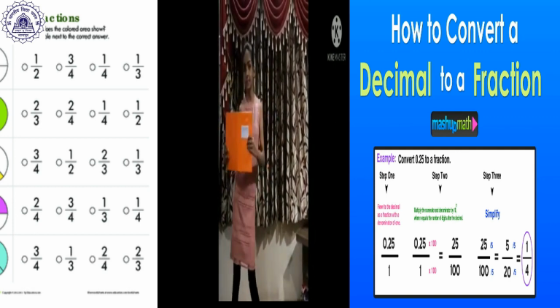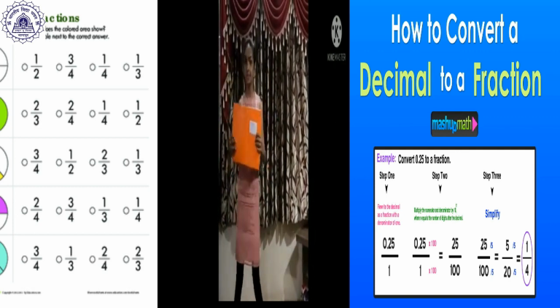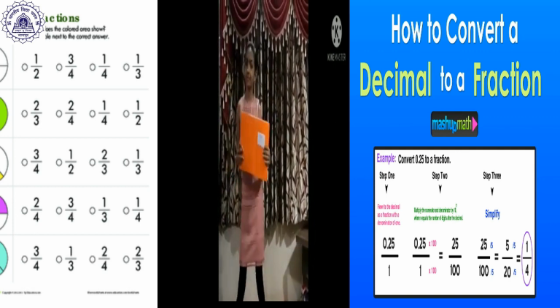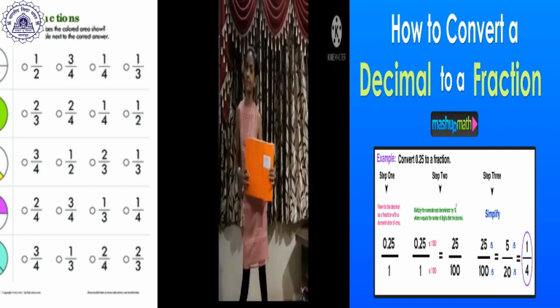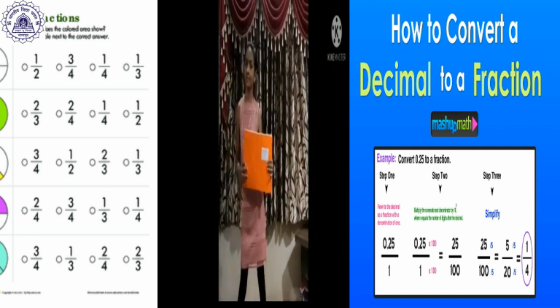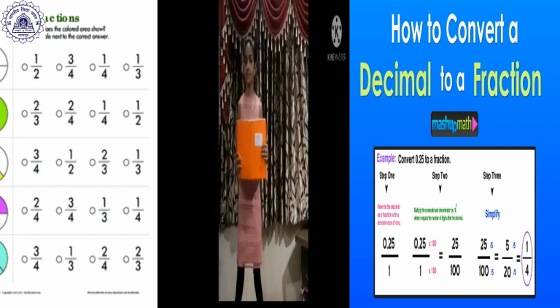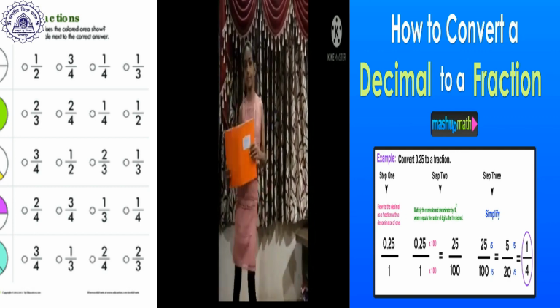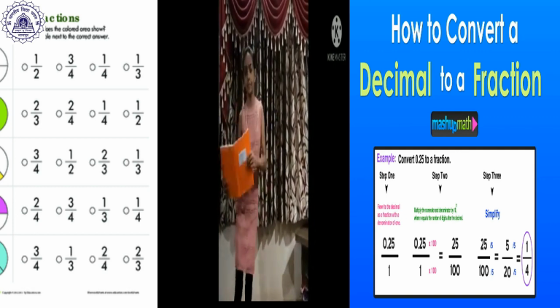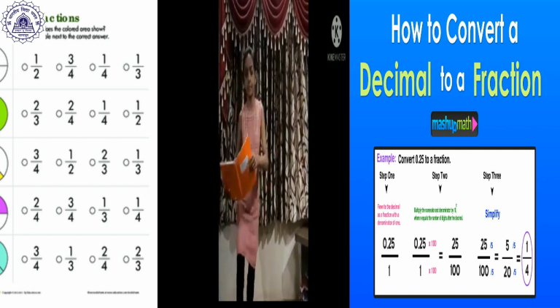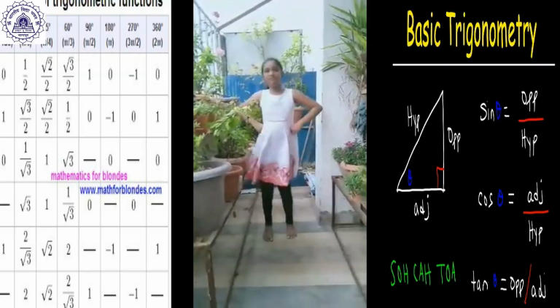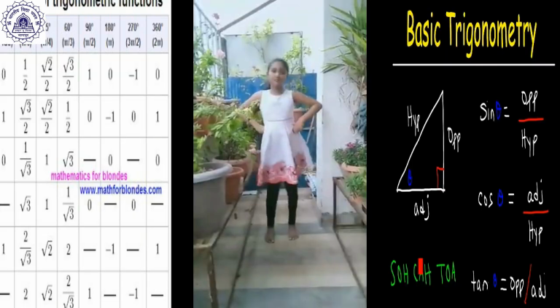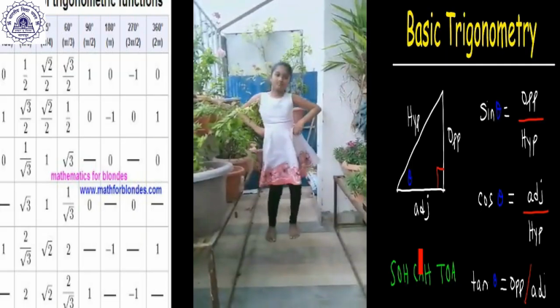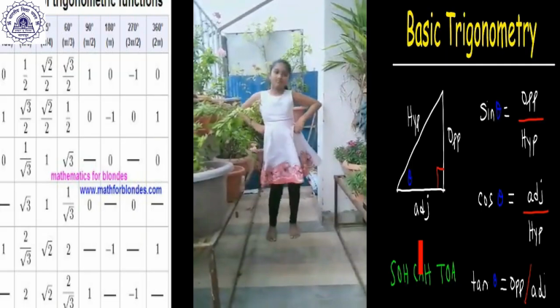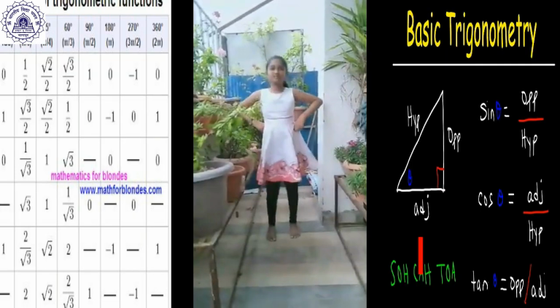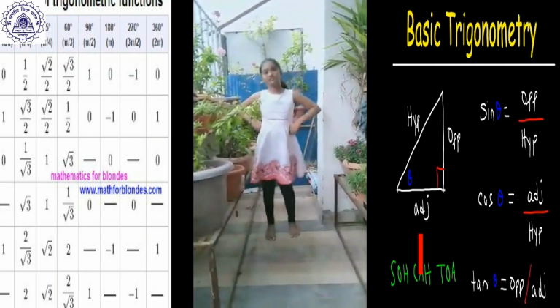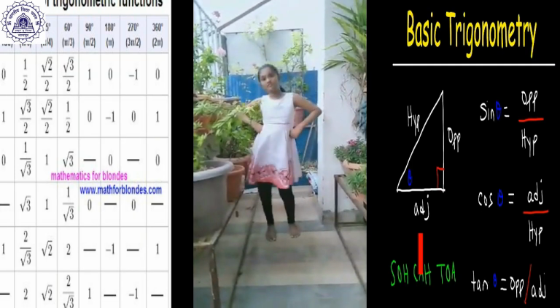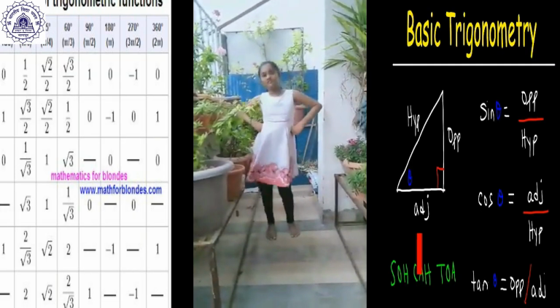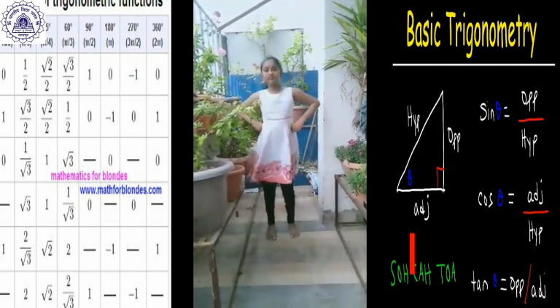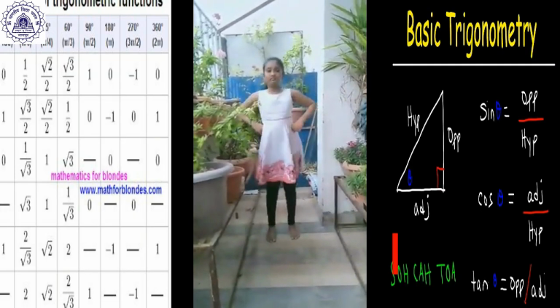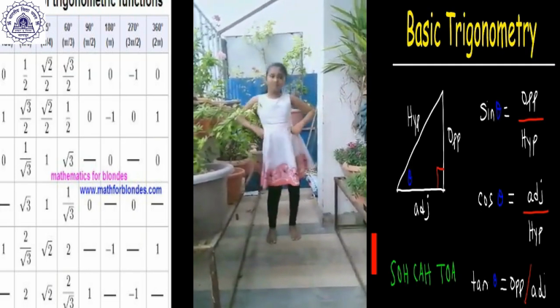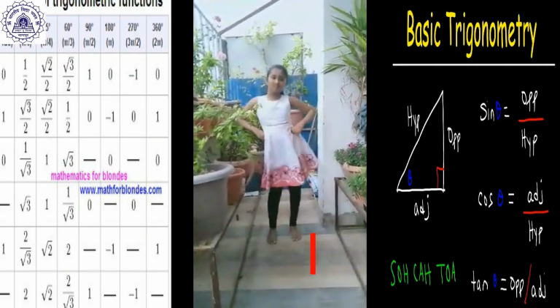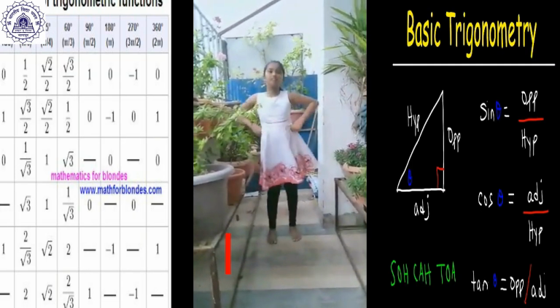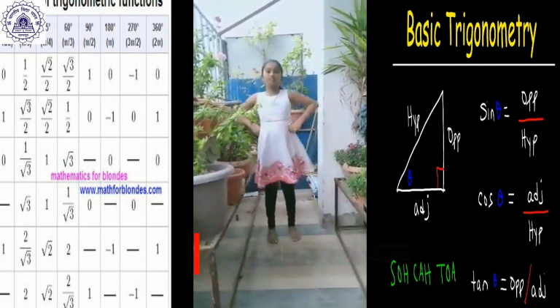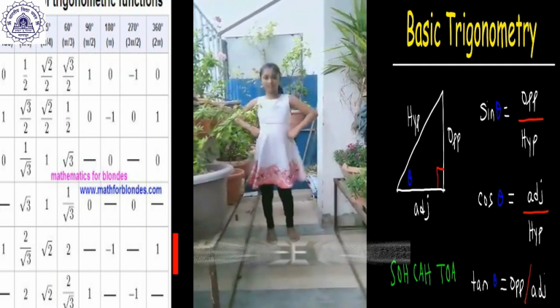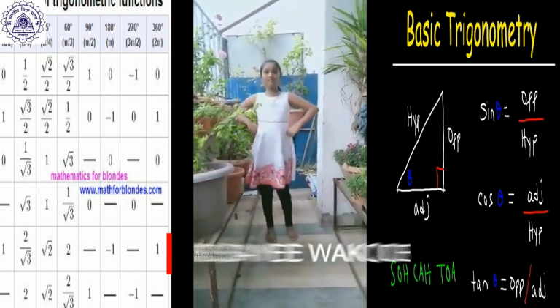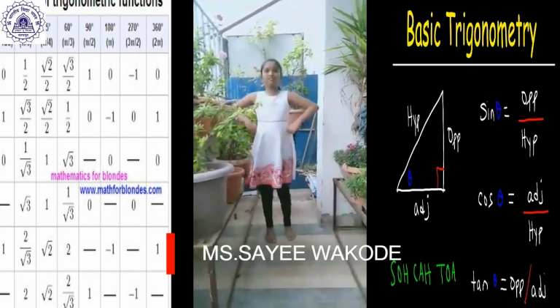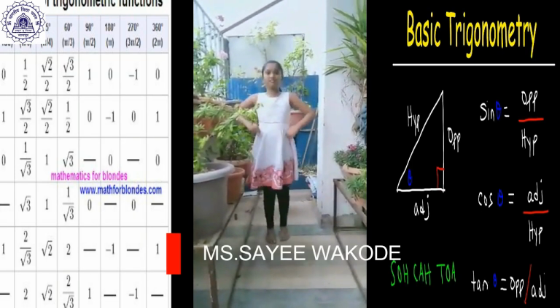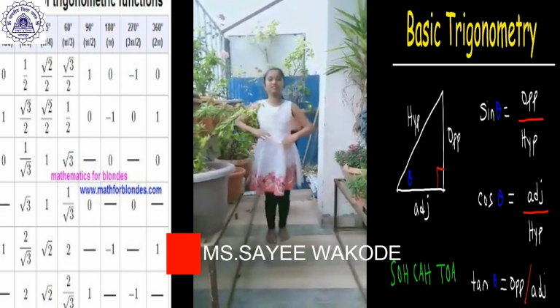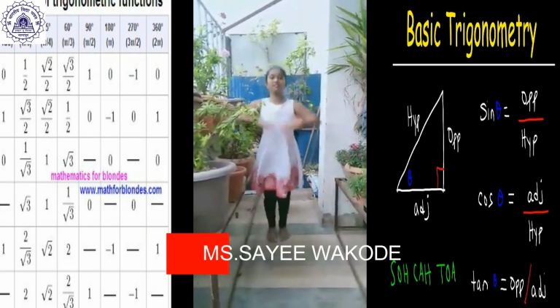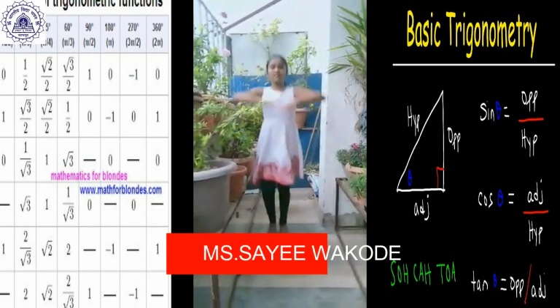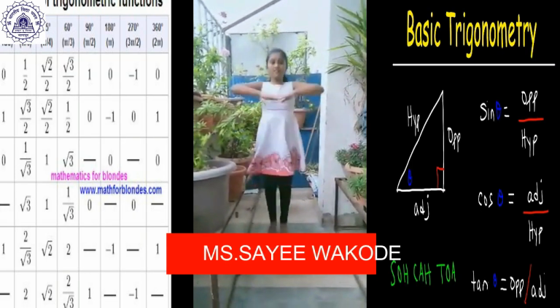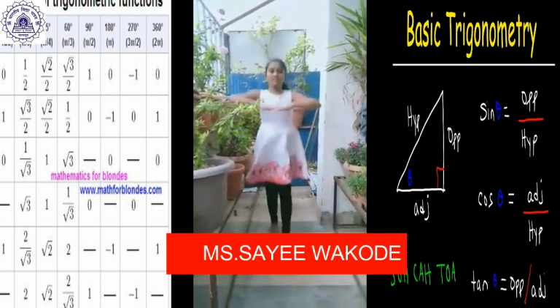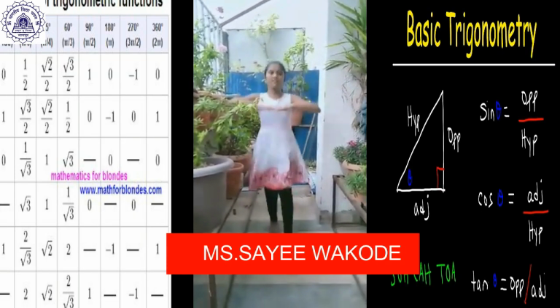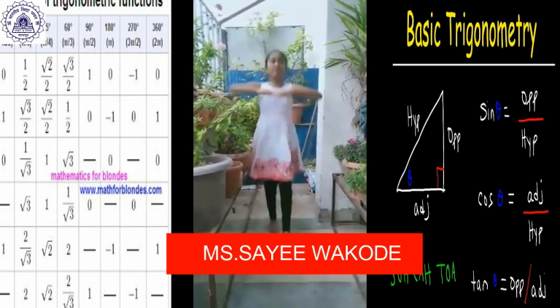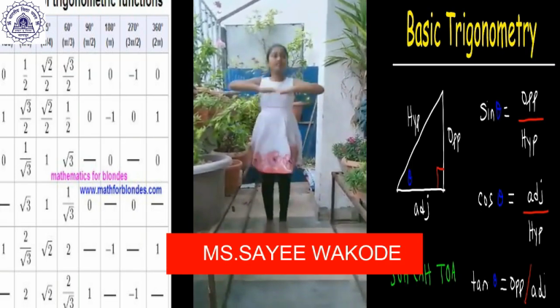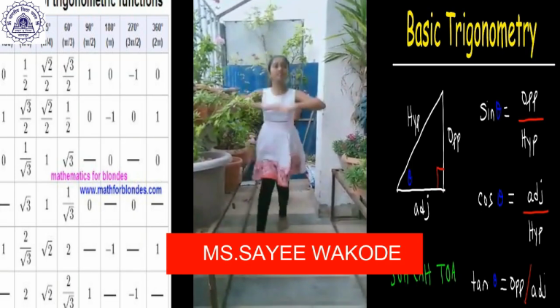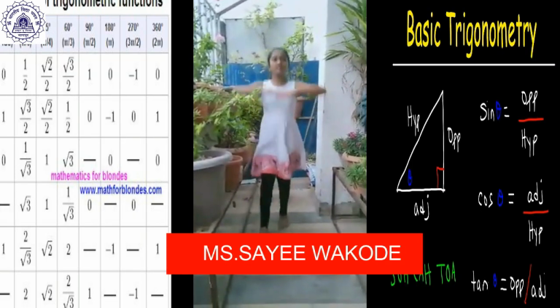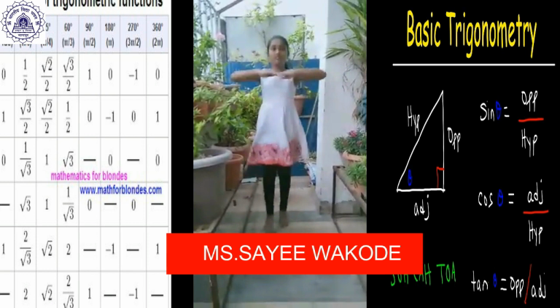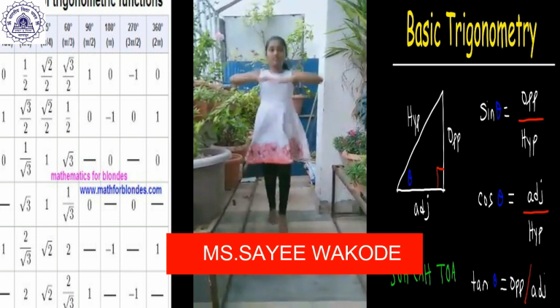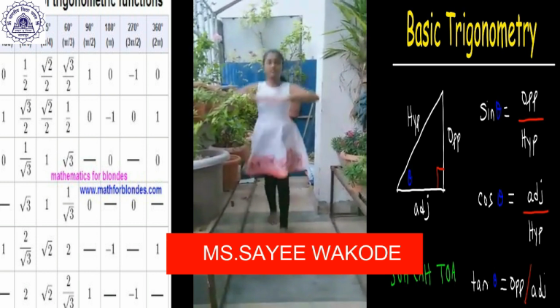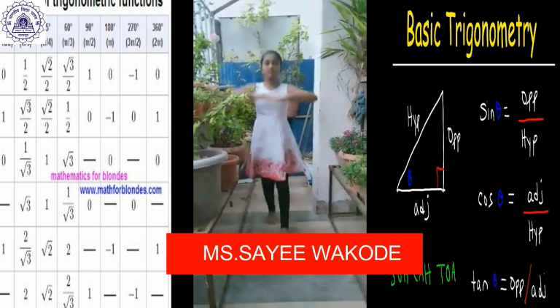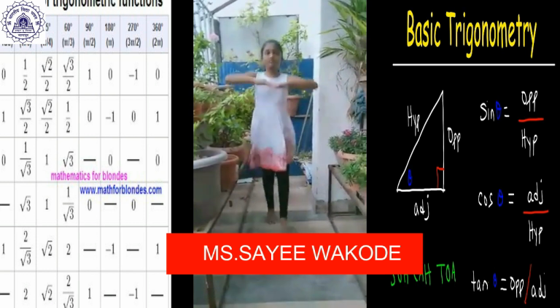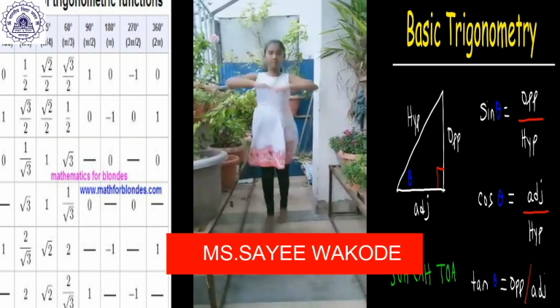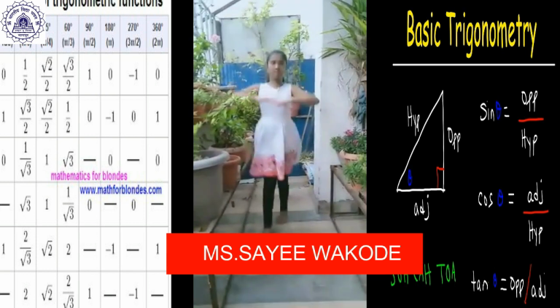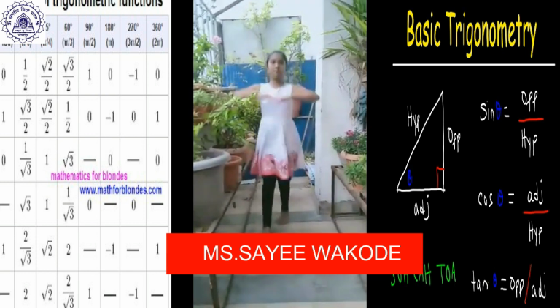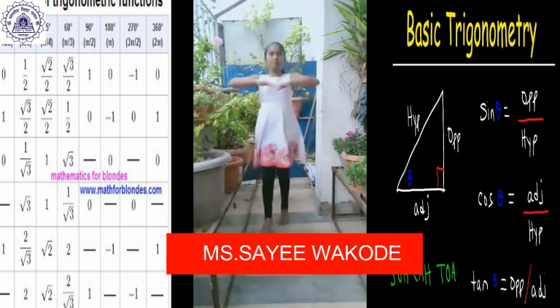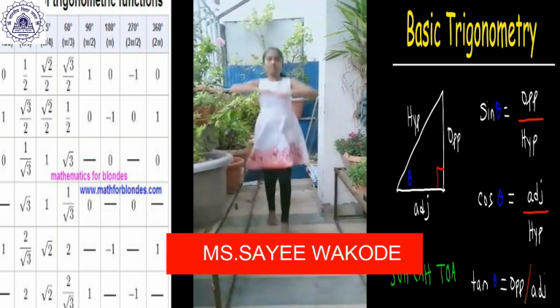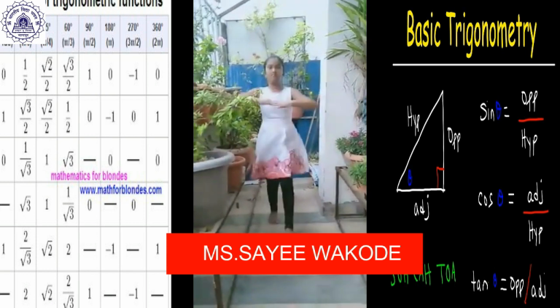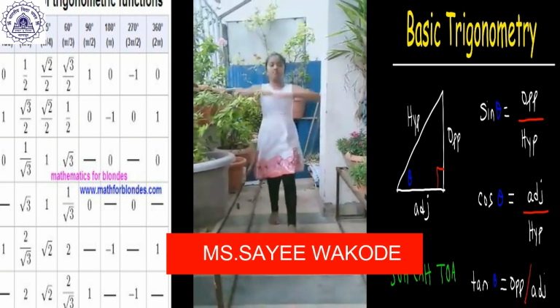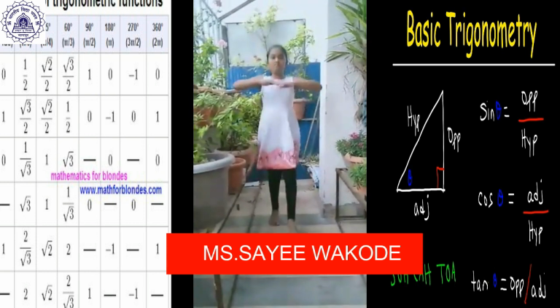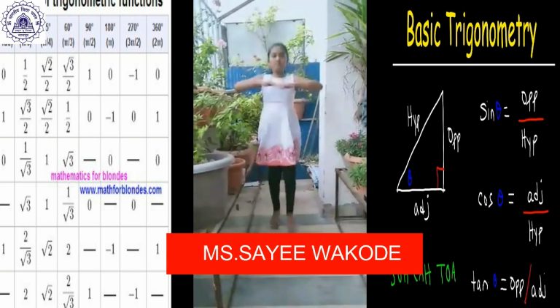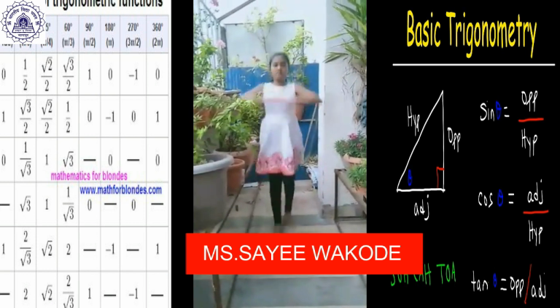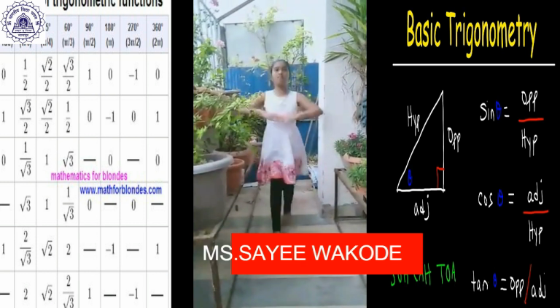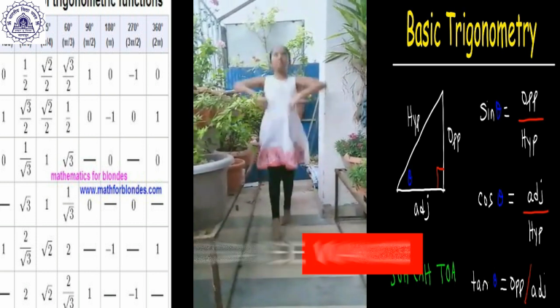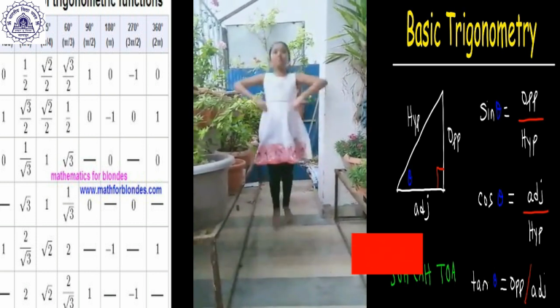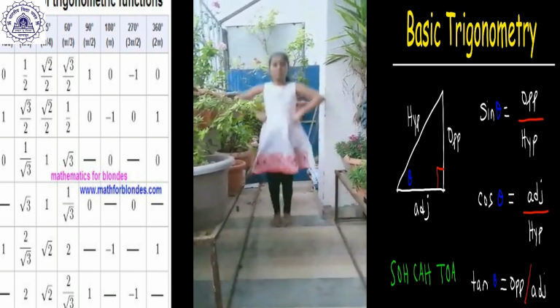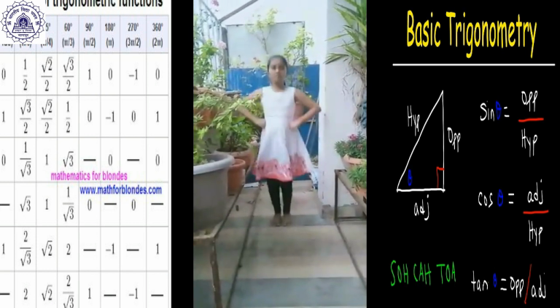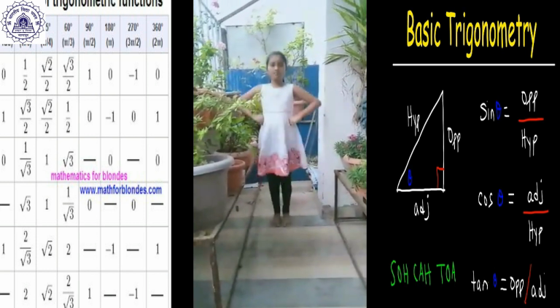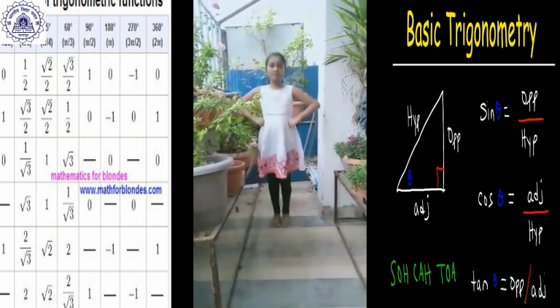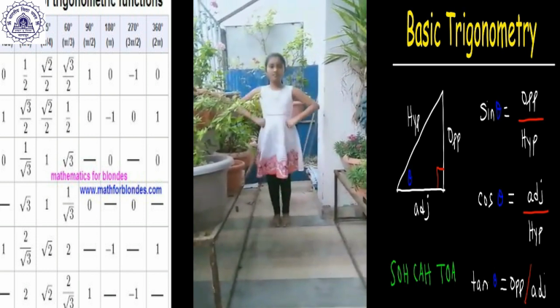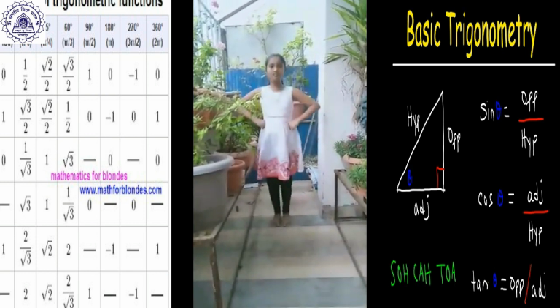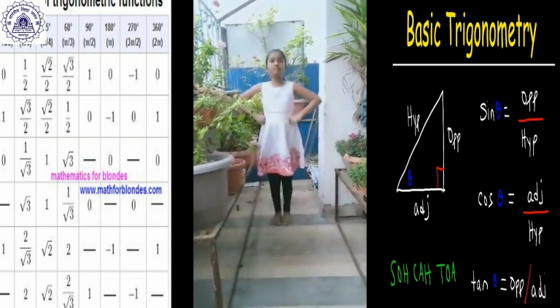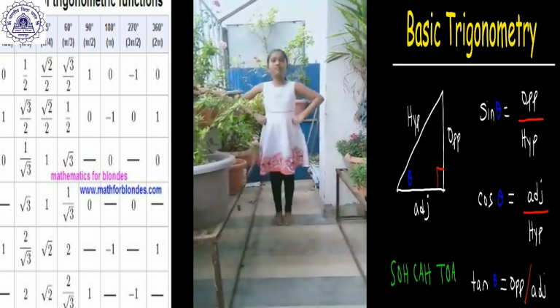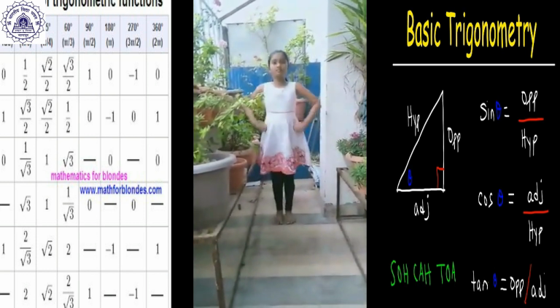If sin squared theta plus cos squared theta is equal to 1, then cos squared theta minus sin squared theta equals 2 cos 2 theta.